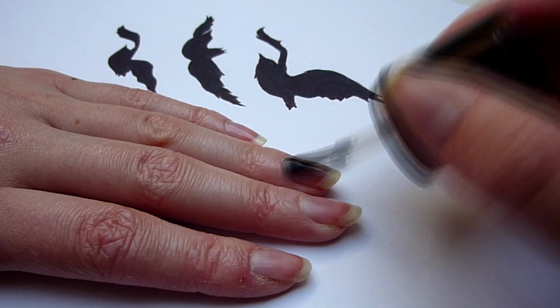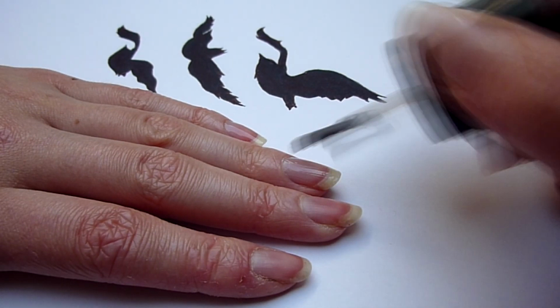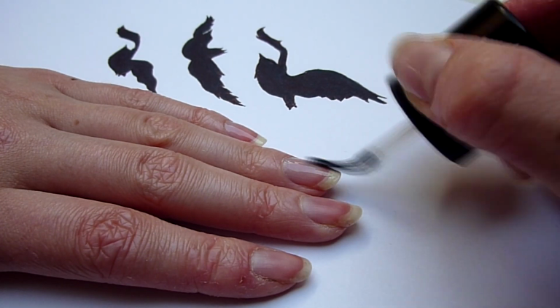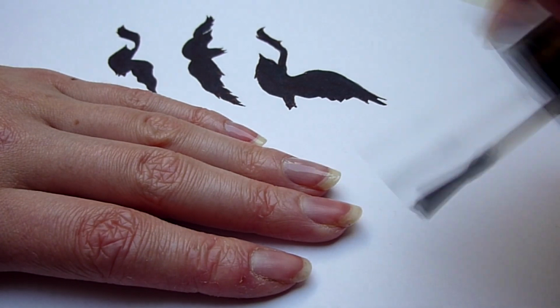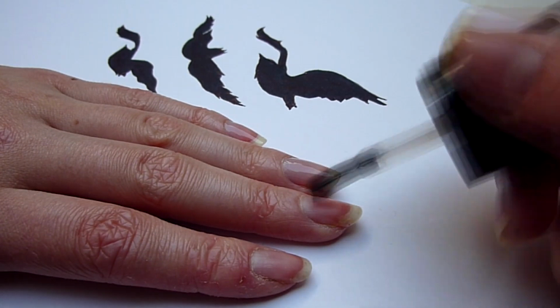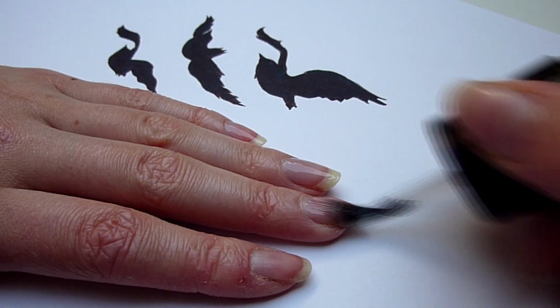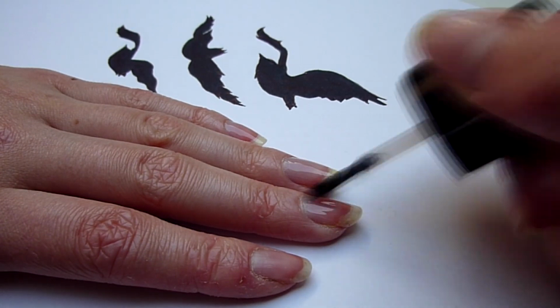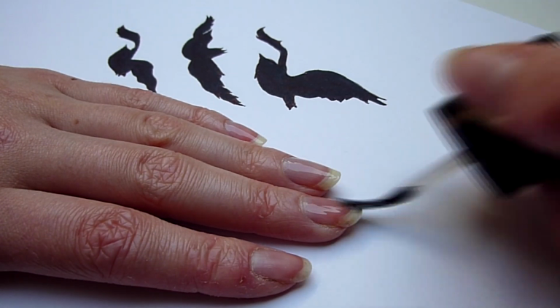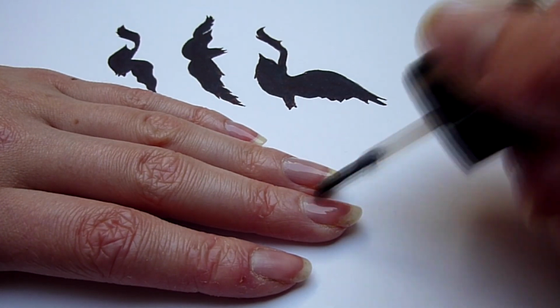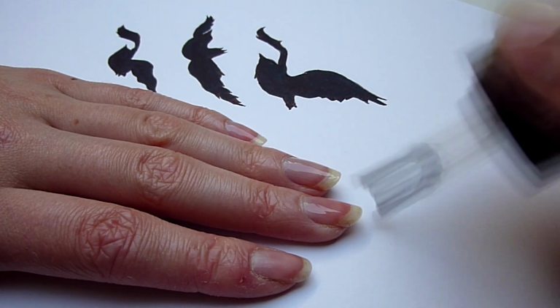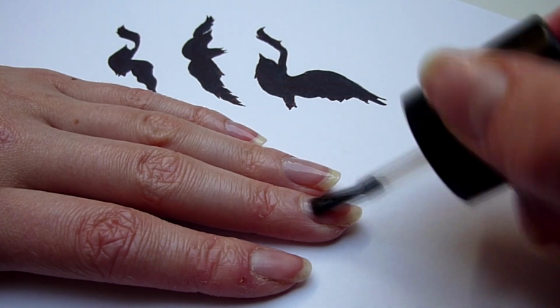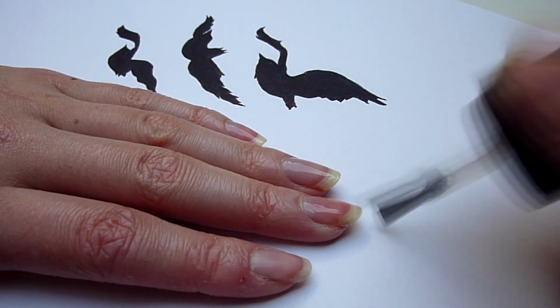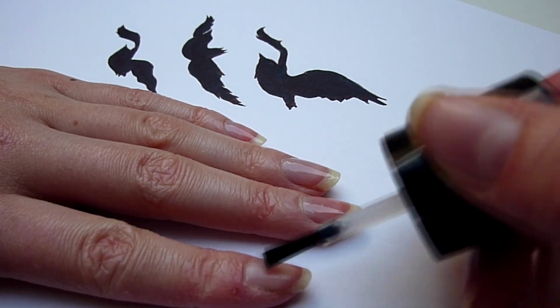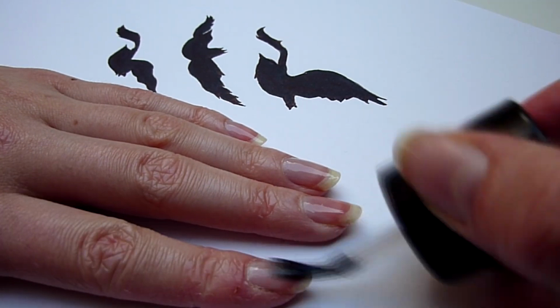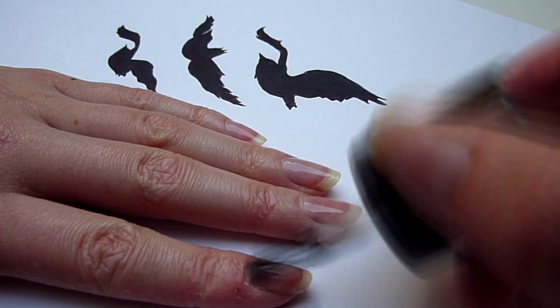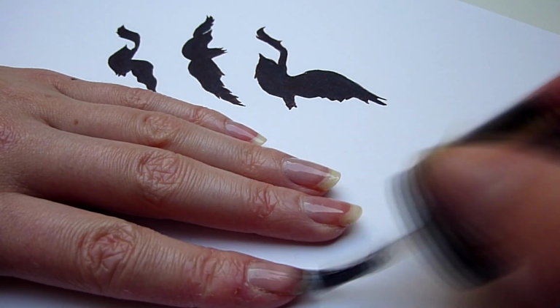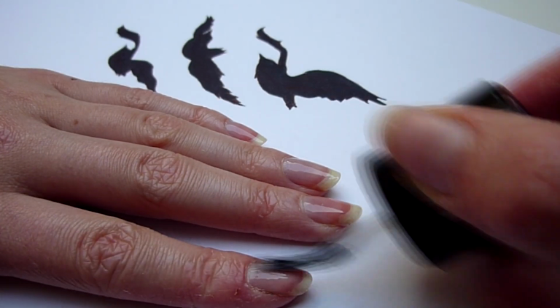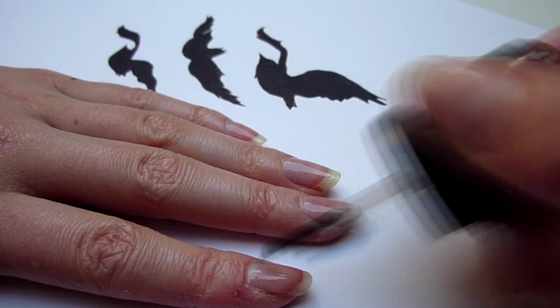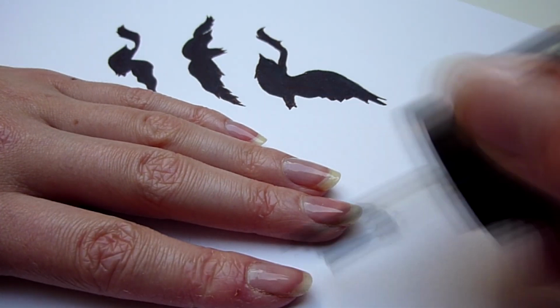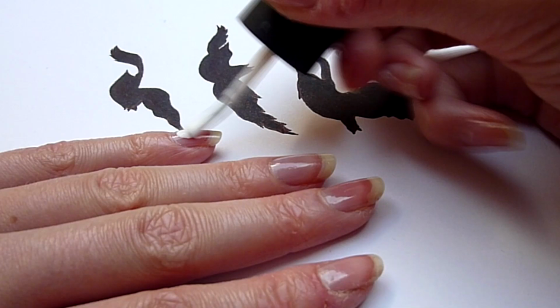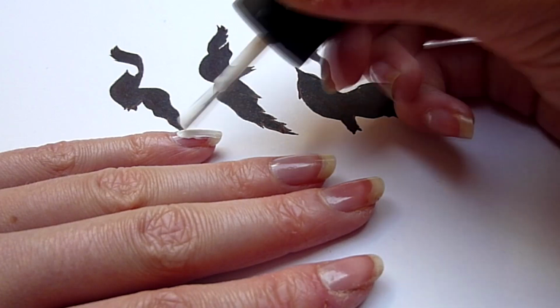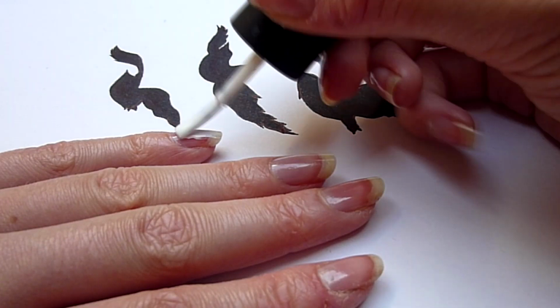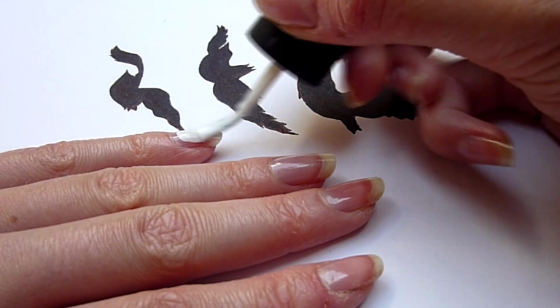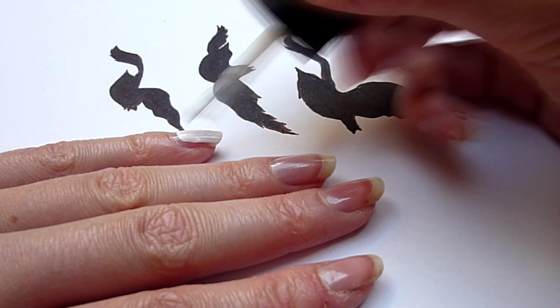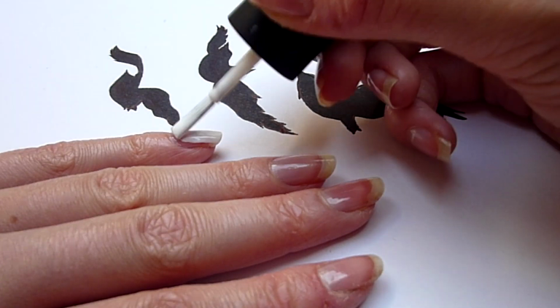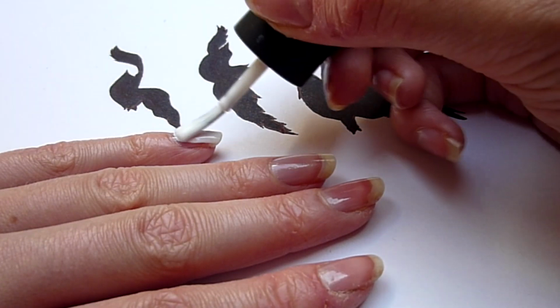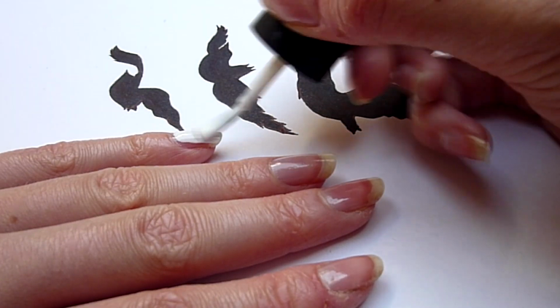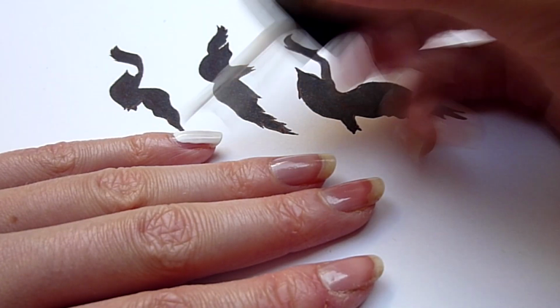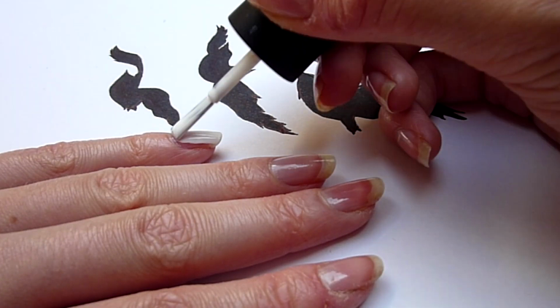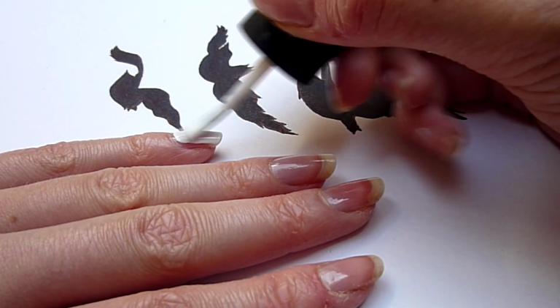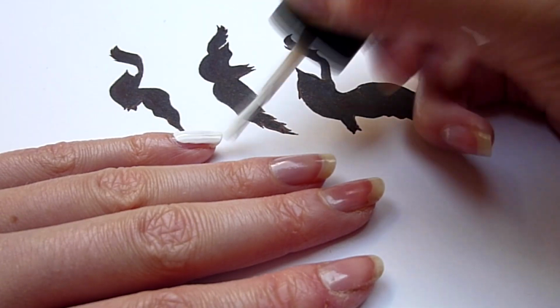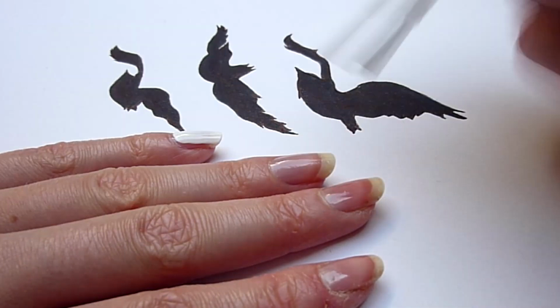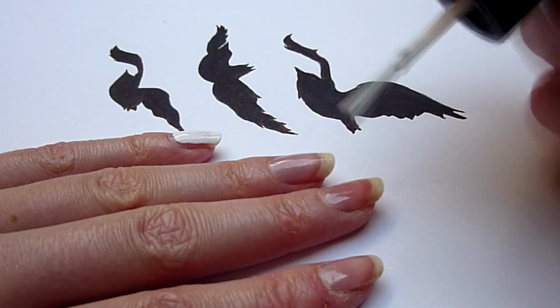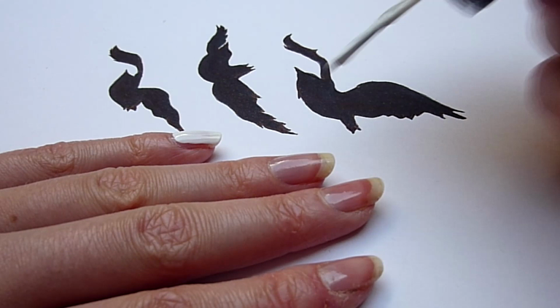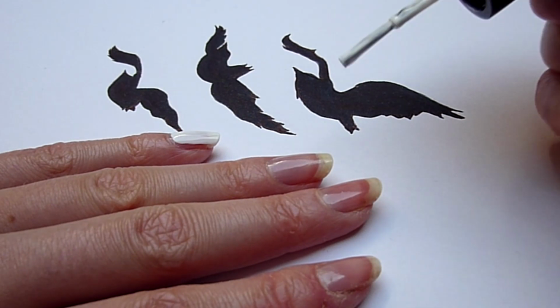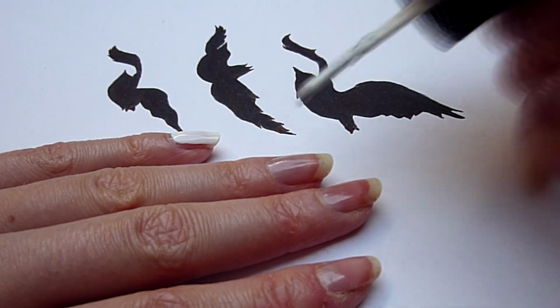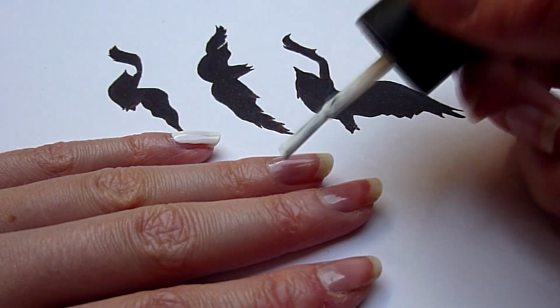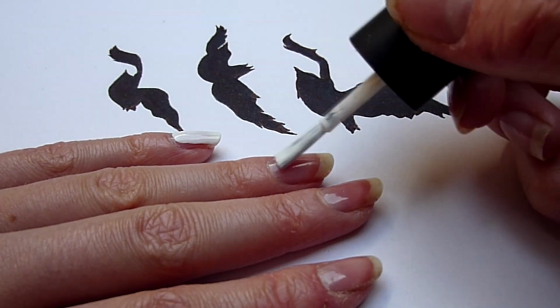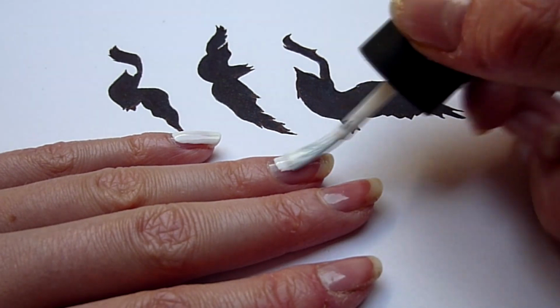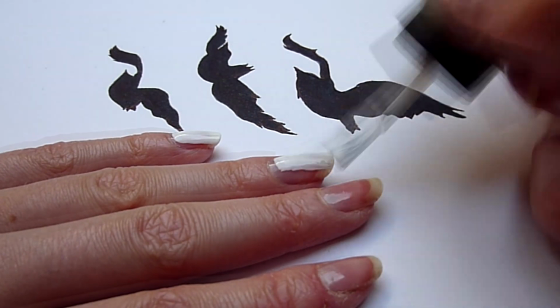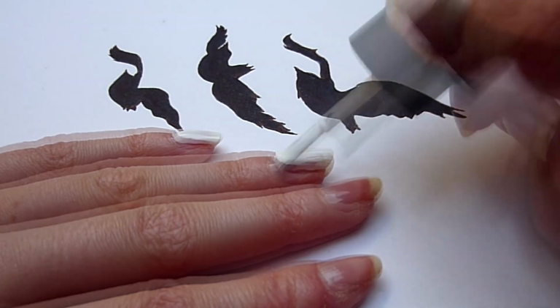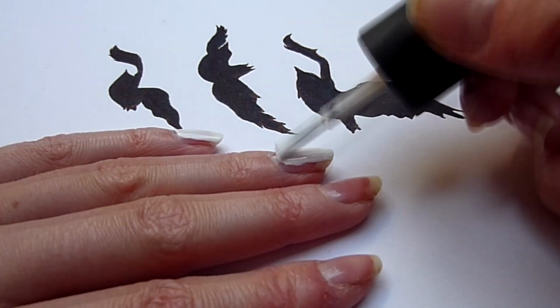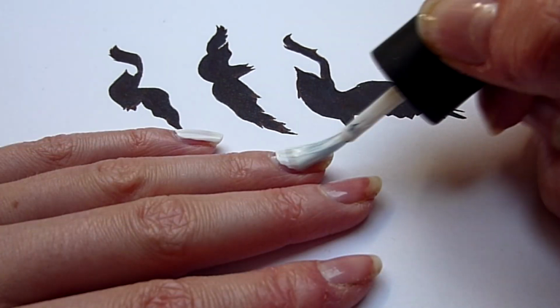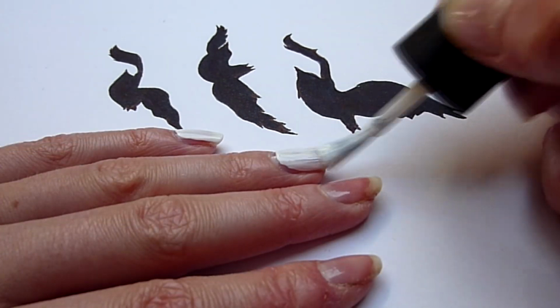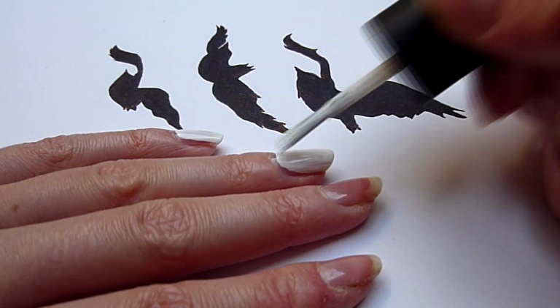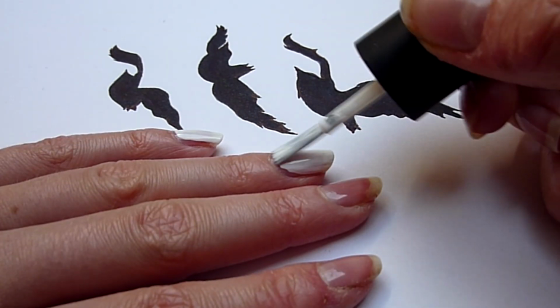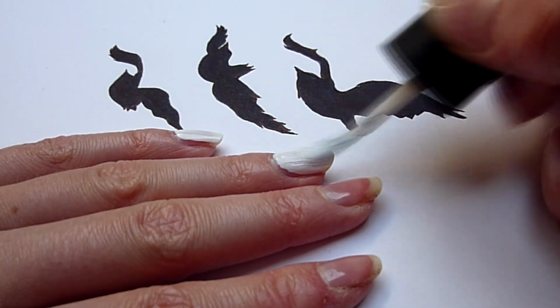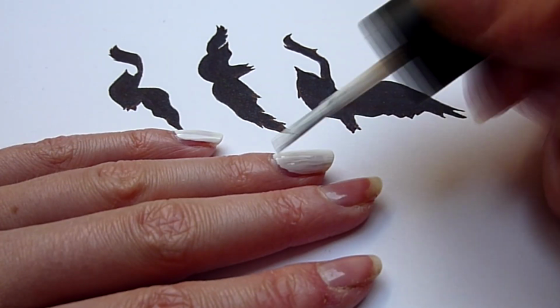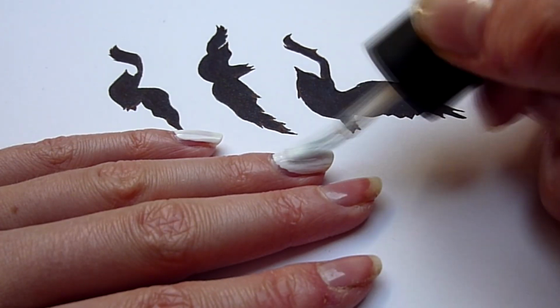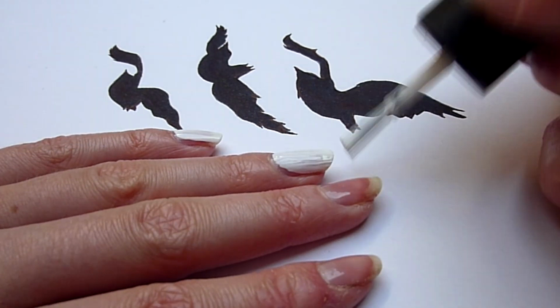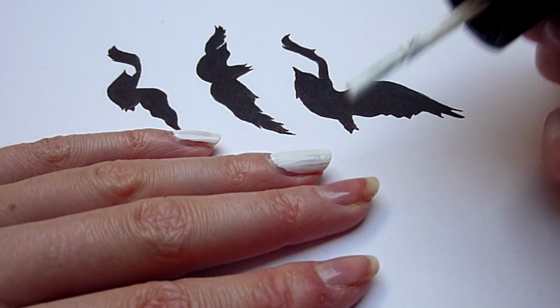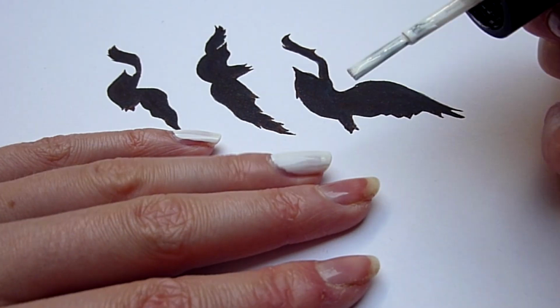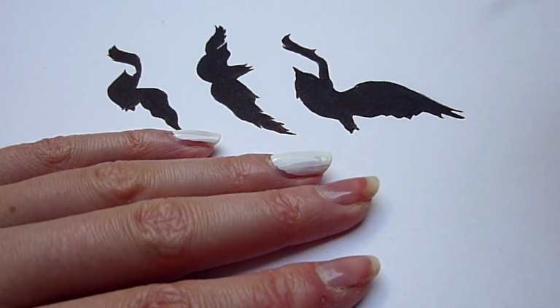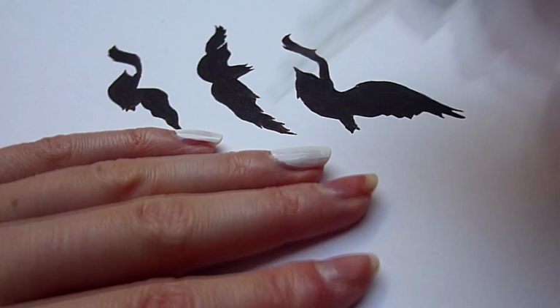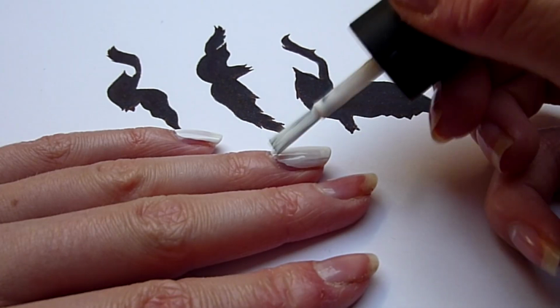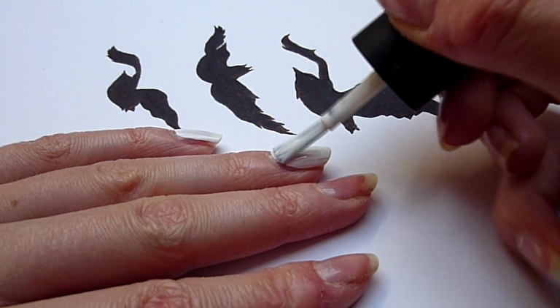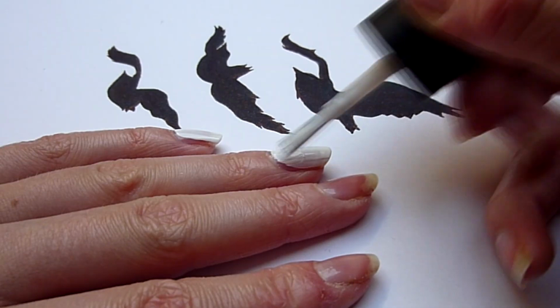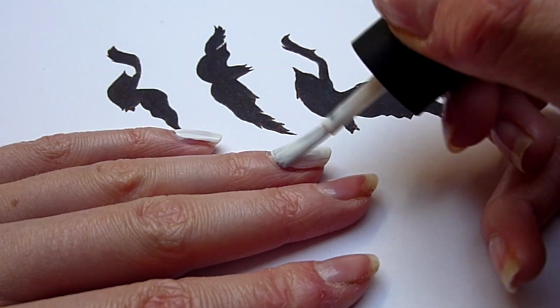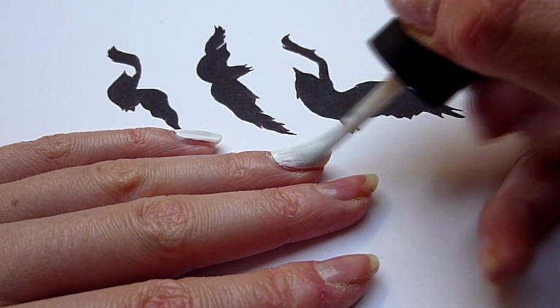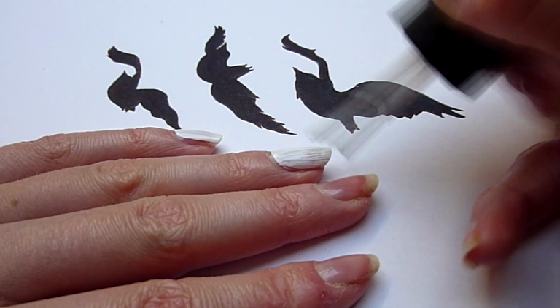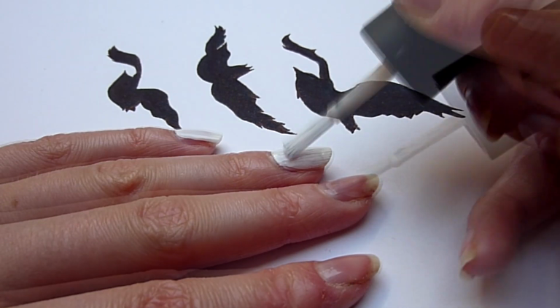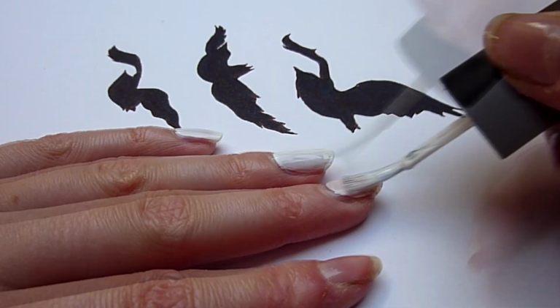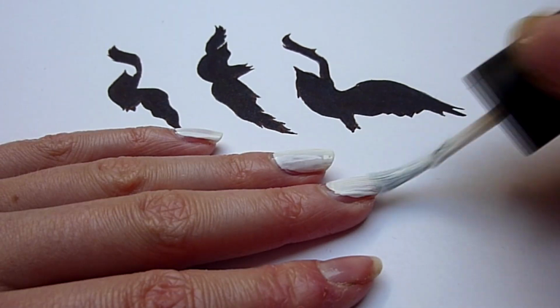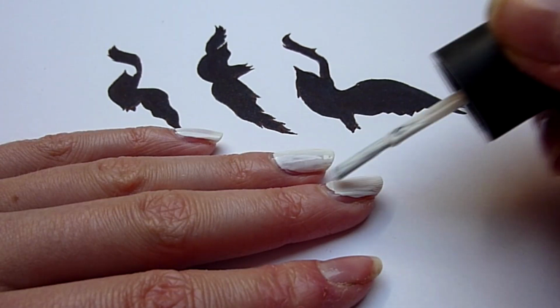First of all, use a base coat to protect your nails. Now paint all of your nails white. Apply as many coats as you need until it's intense enough.